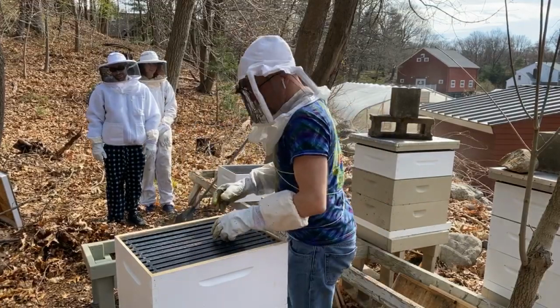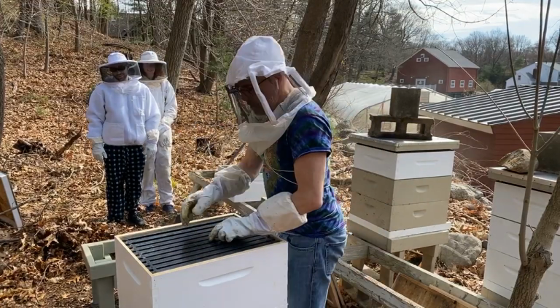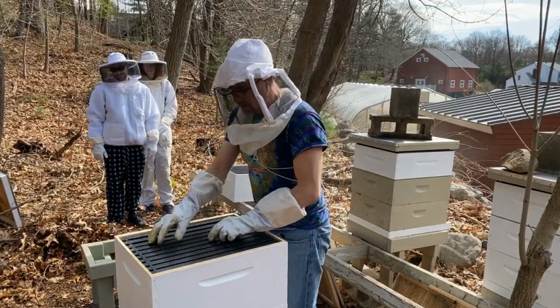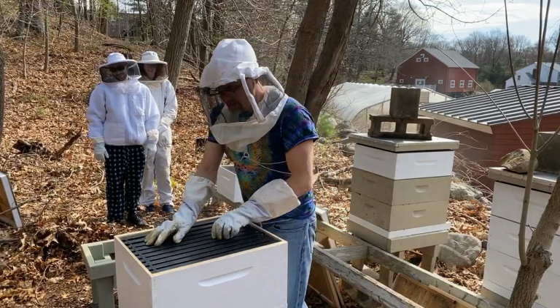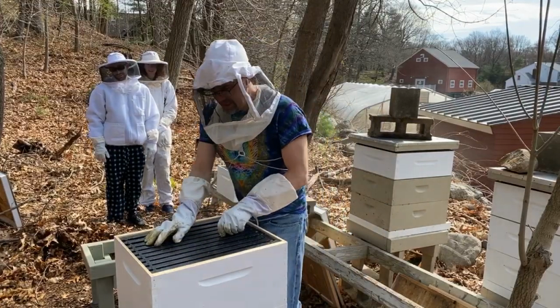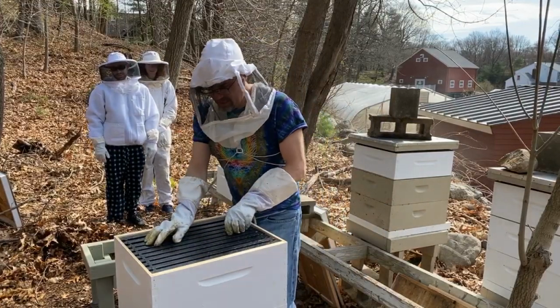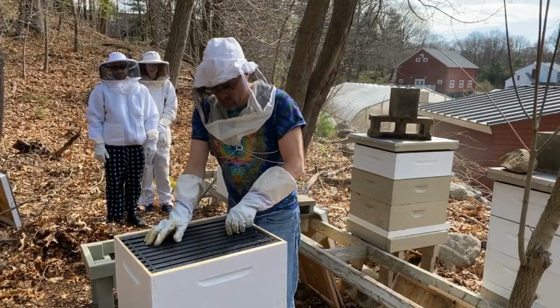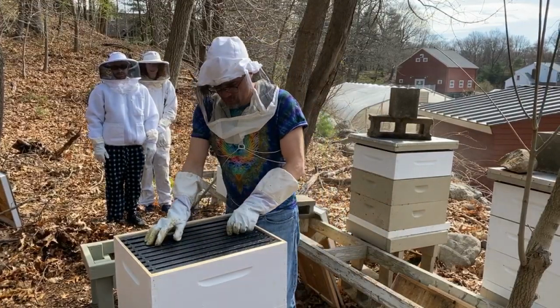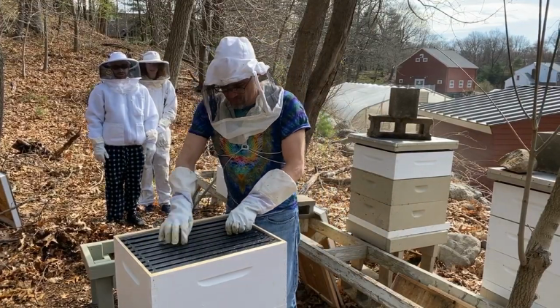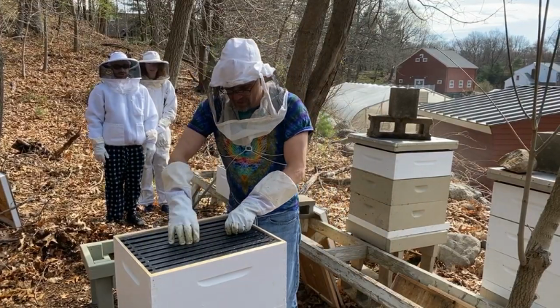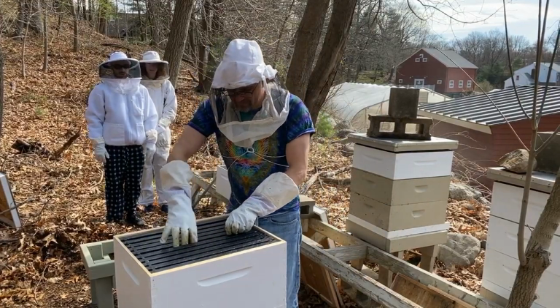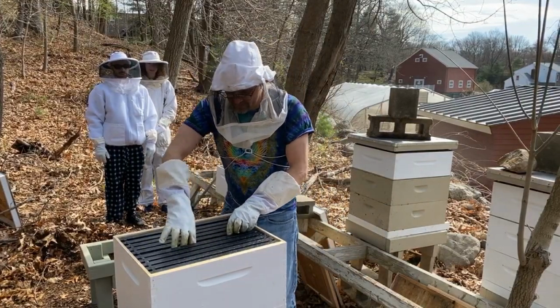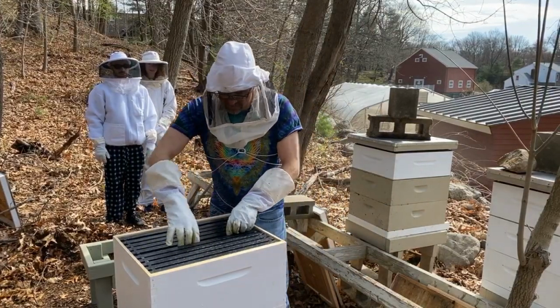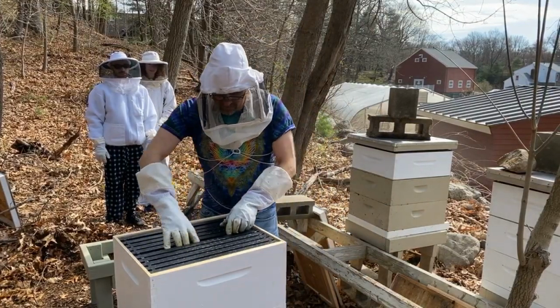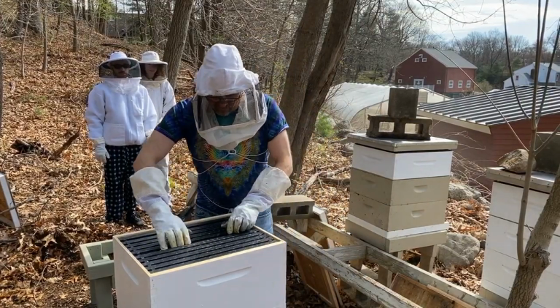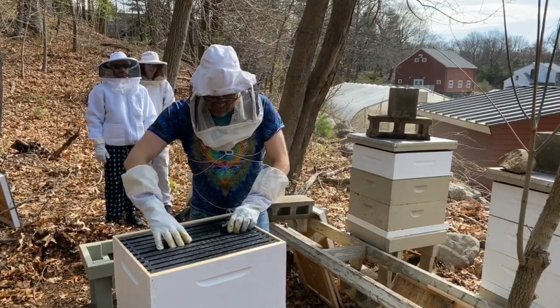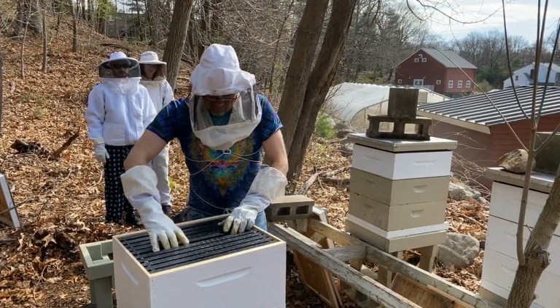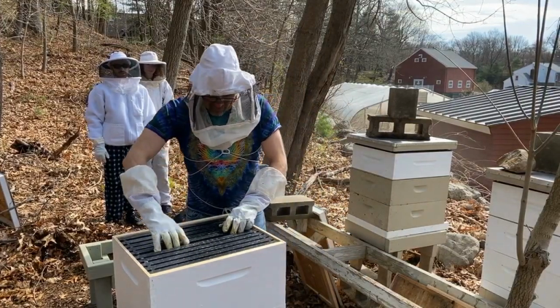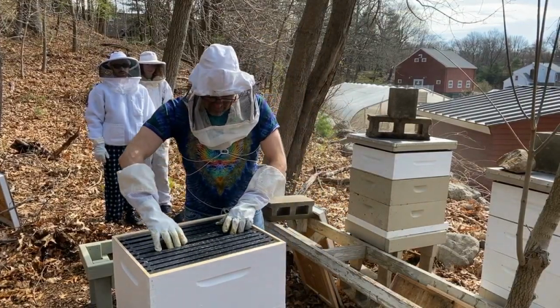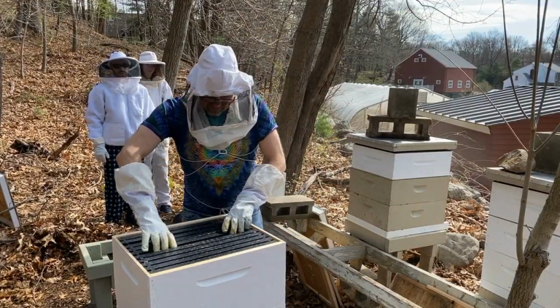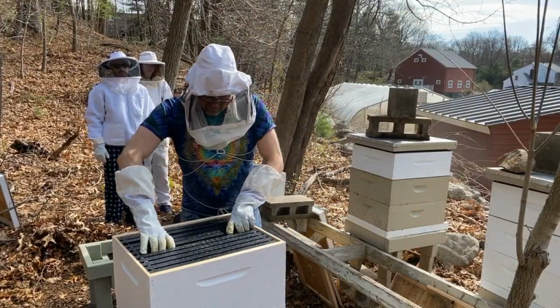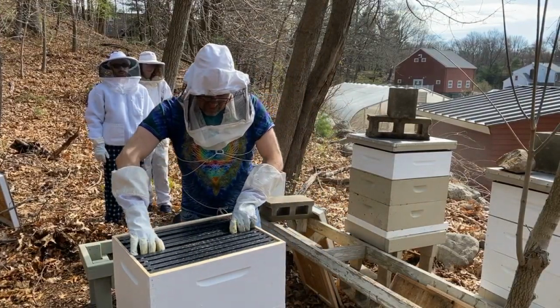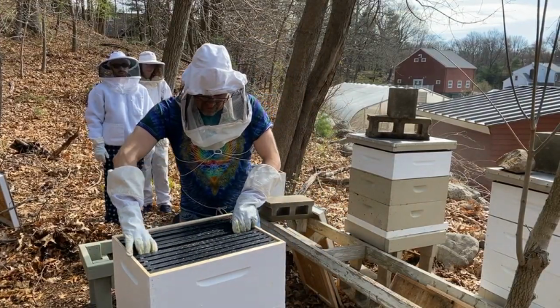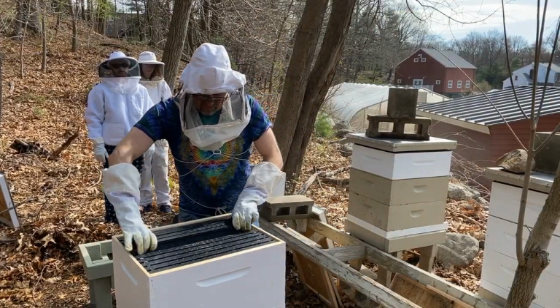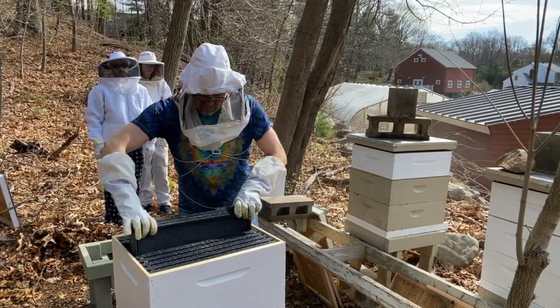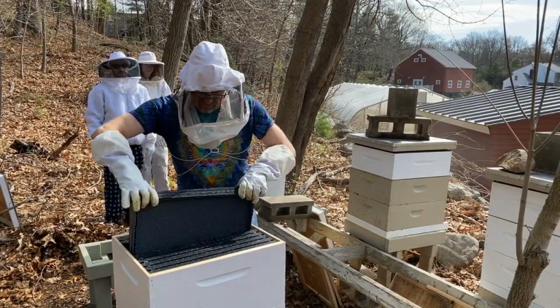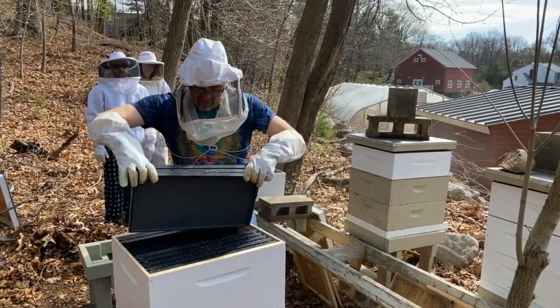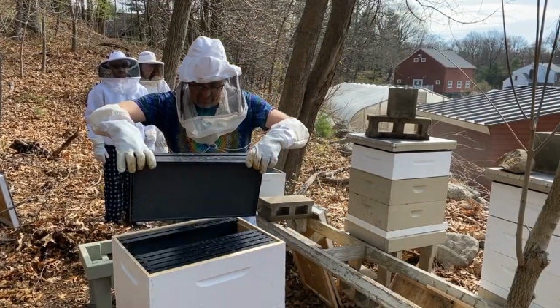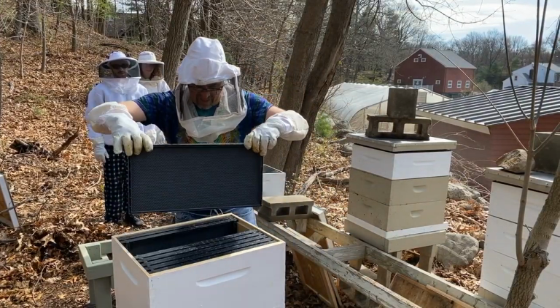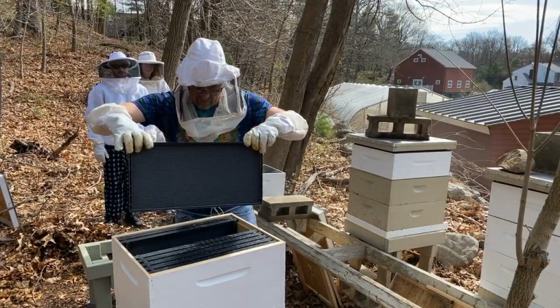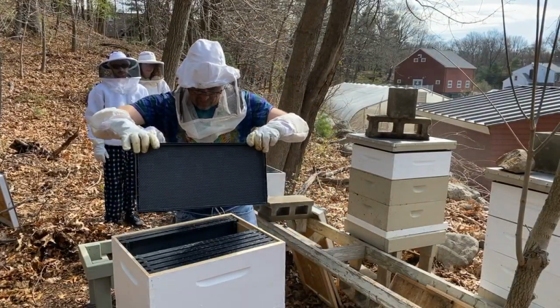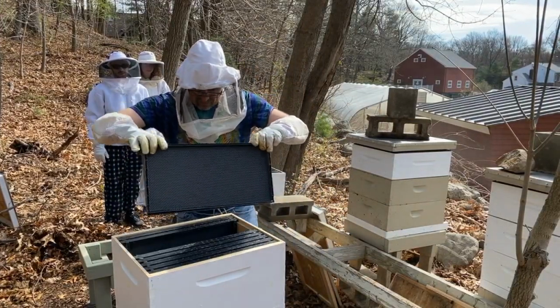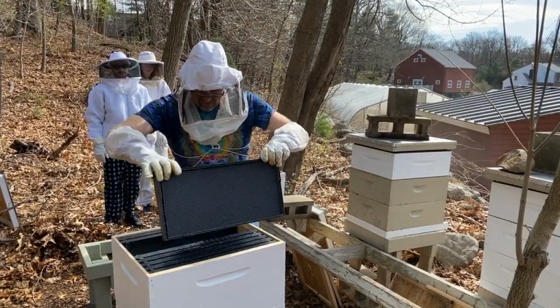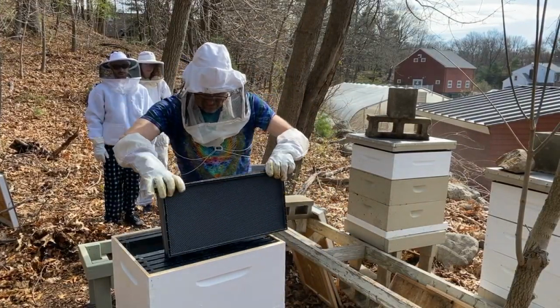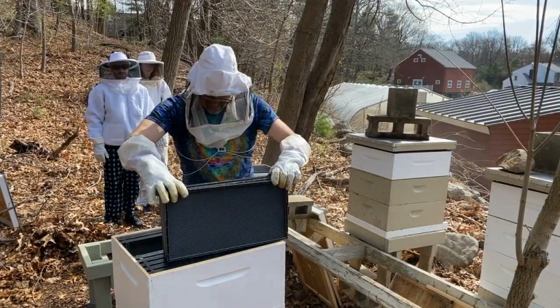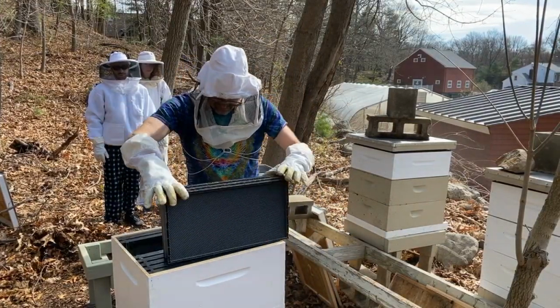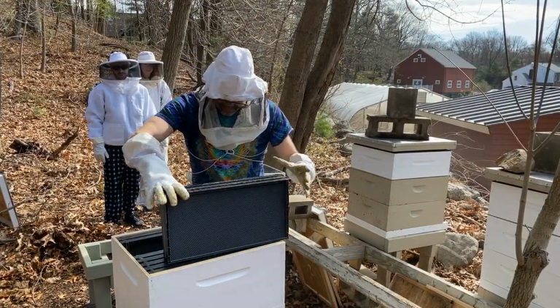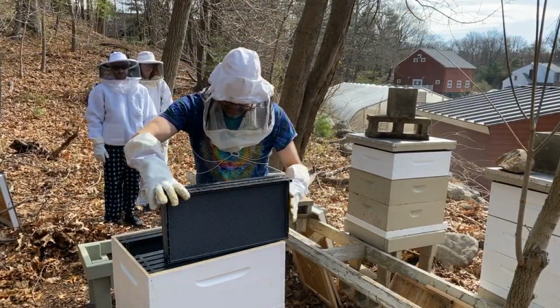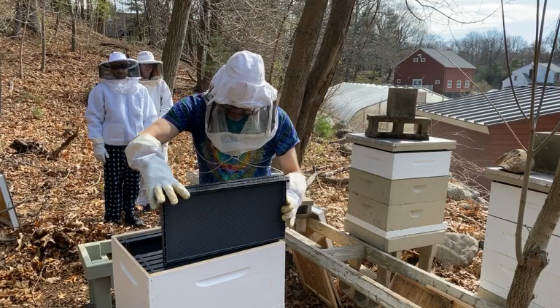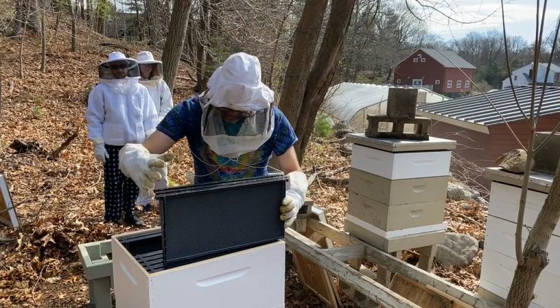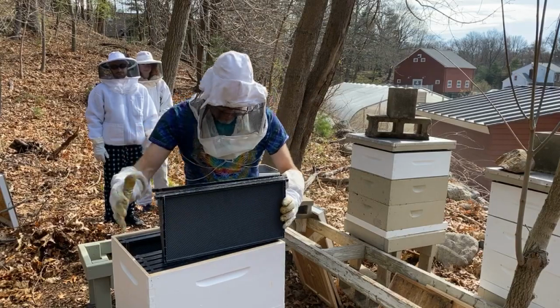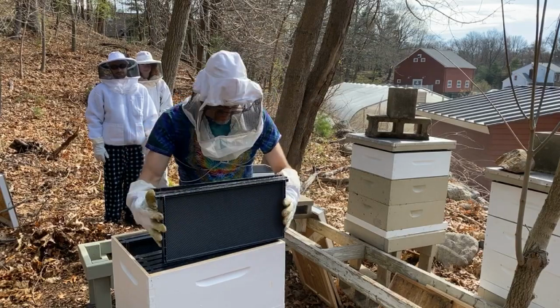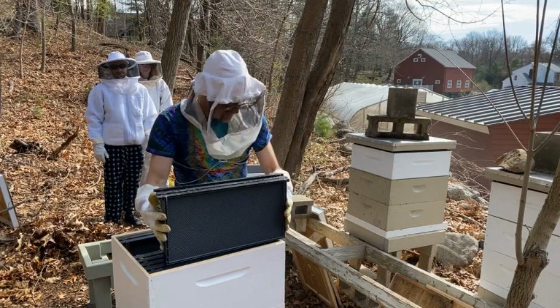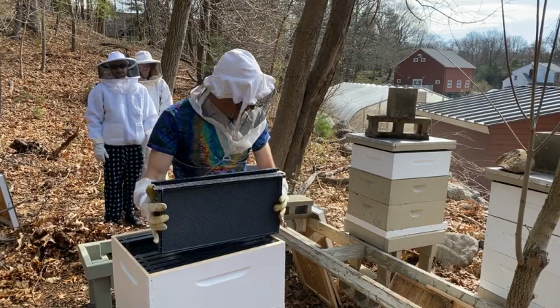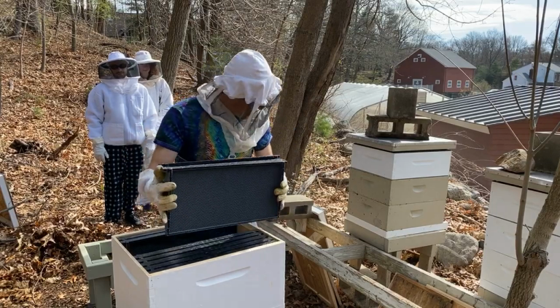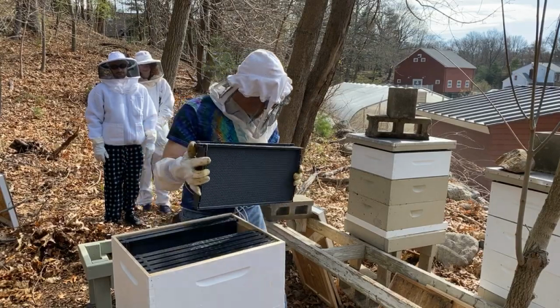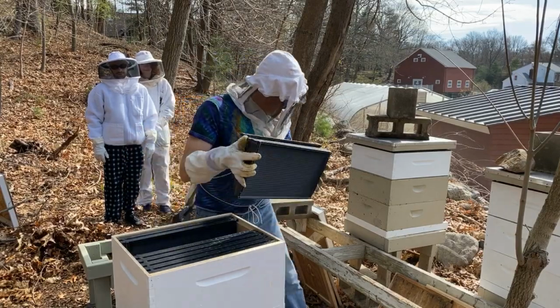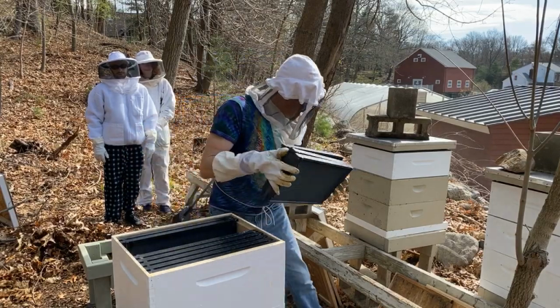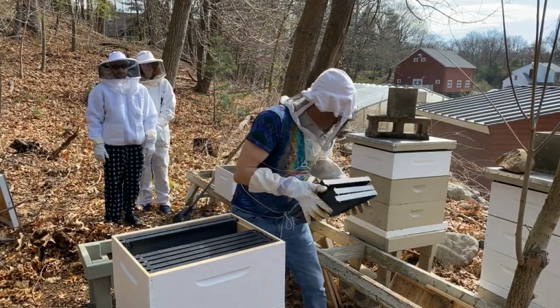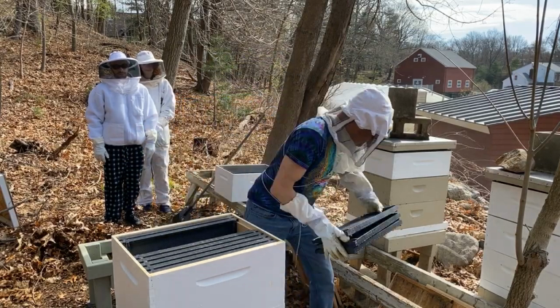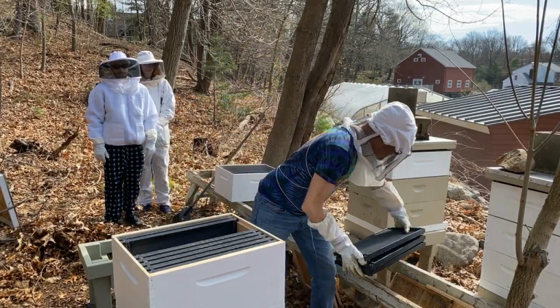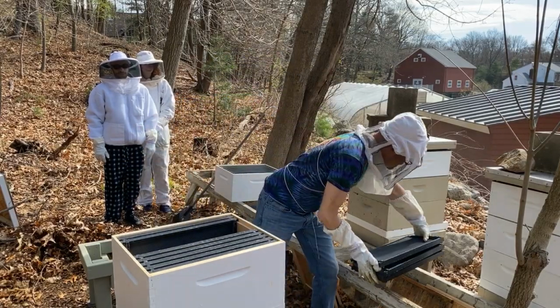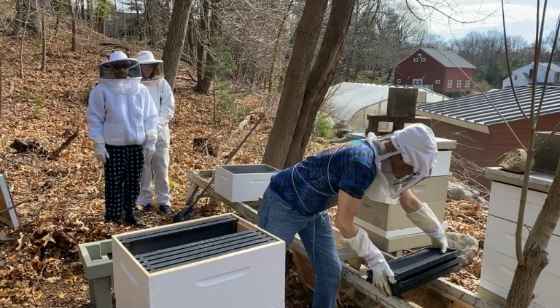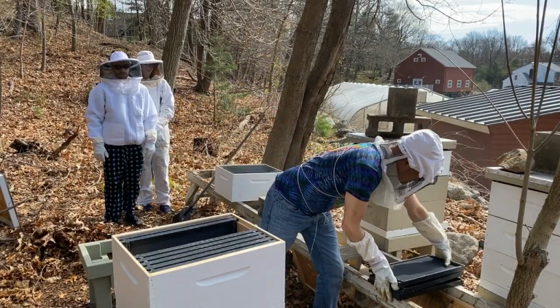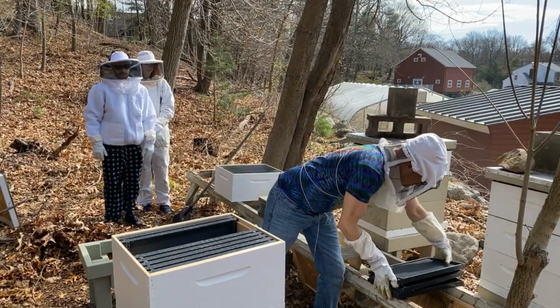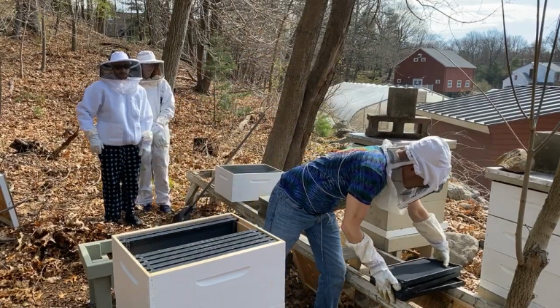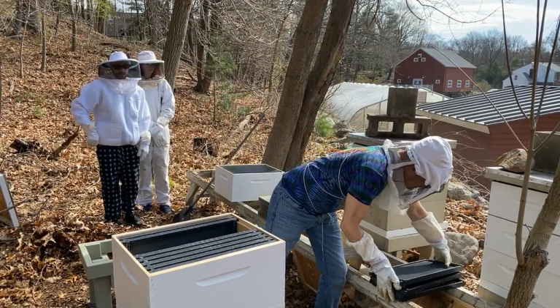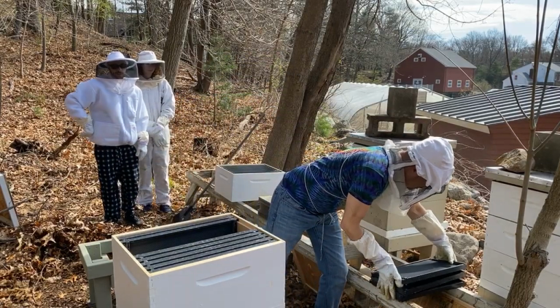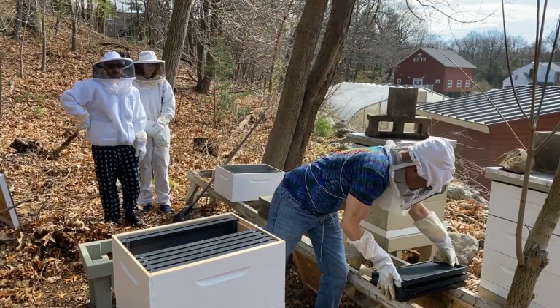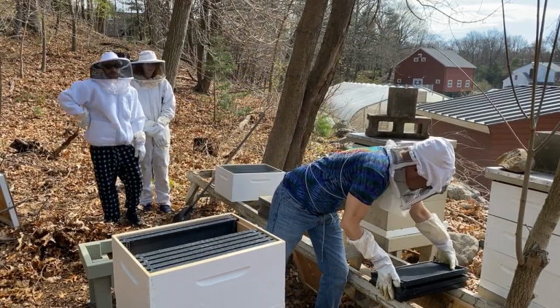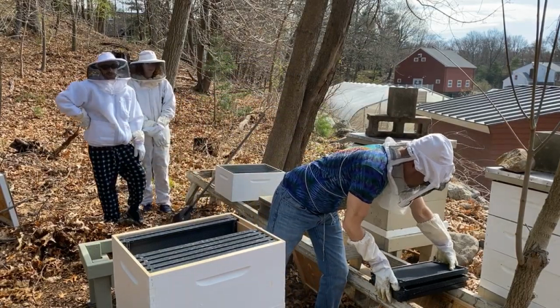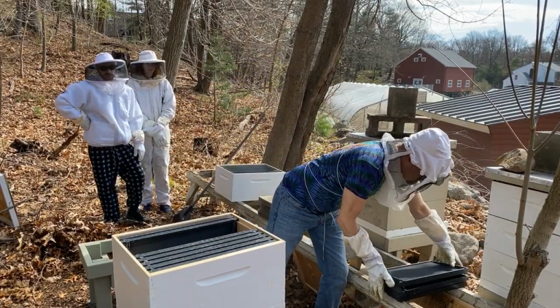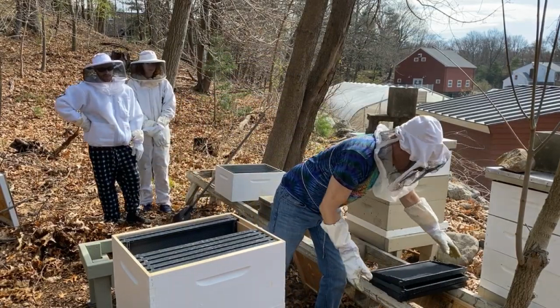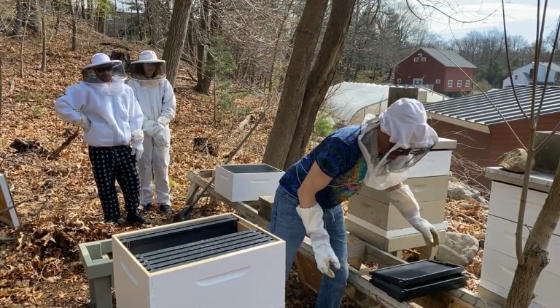We're going to take three frames out here, and put those to the side.